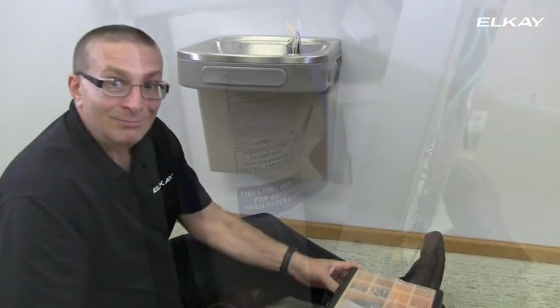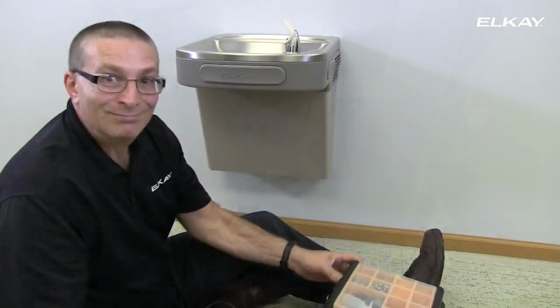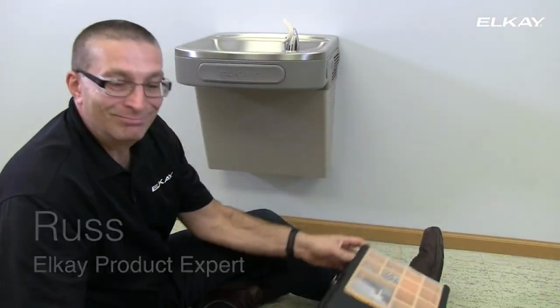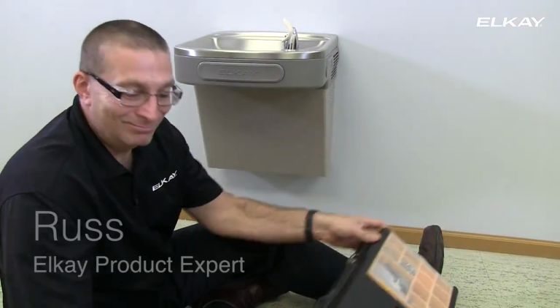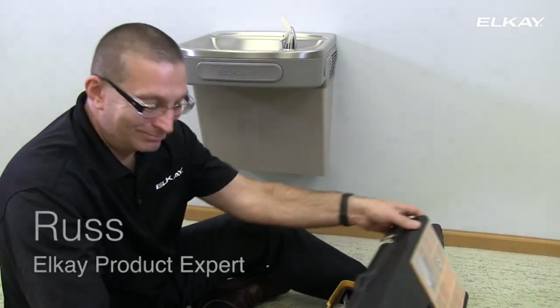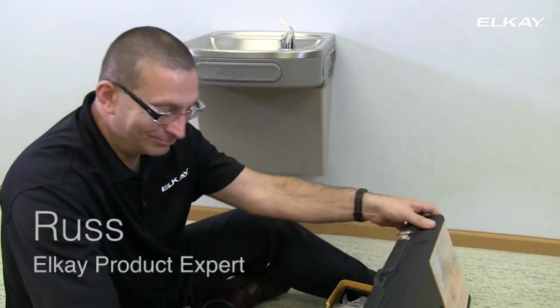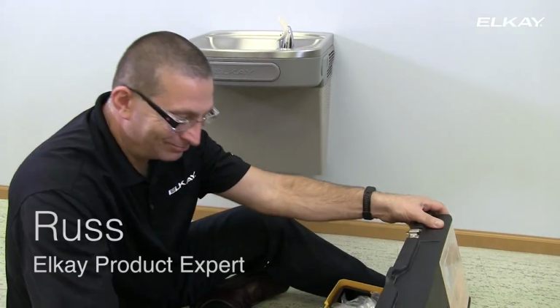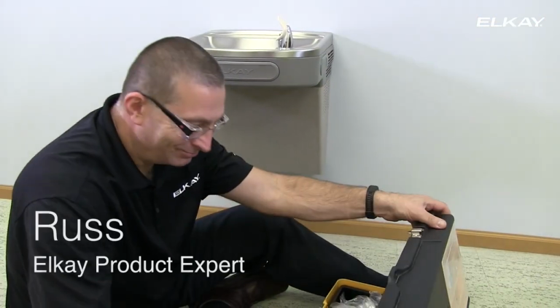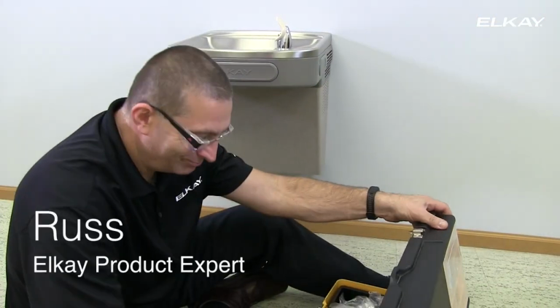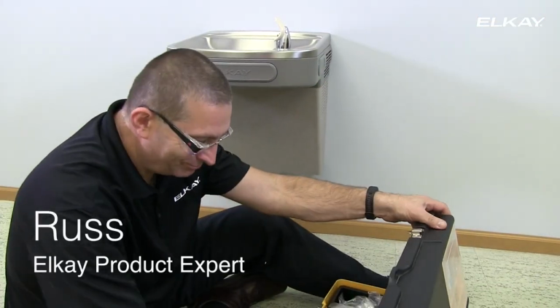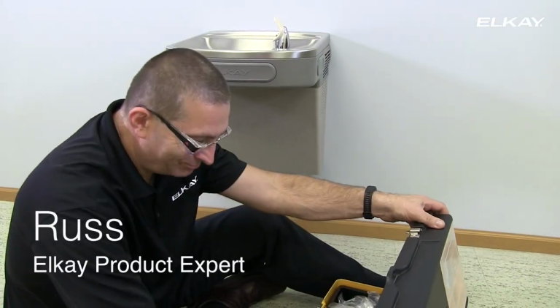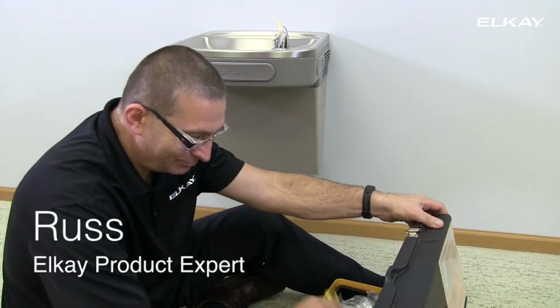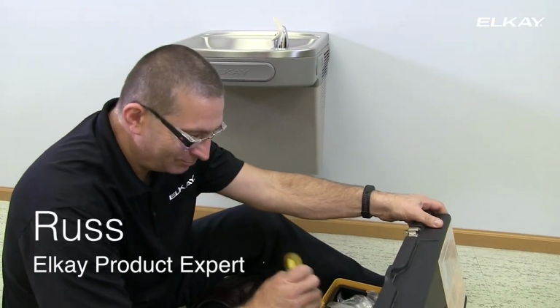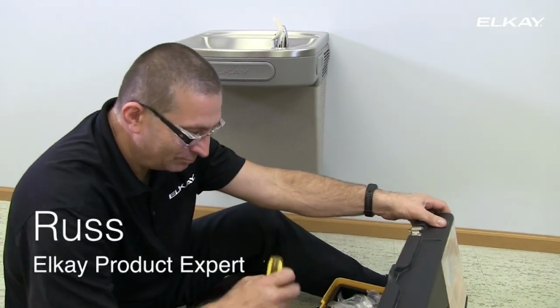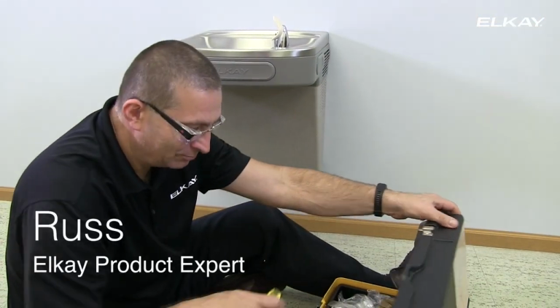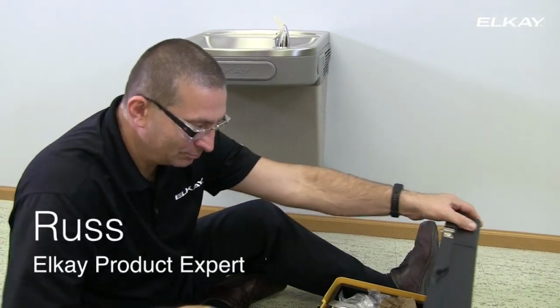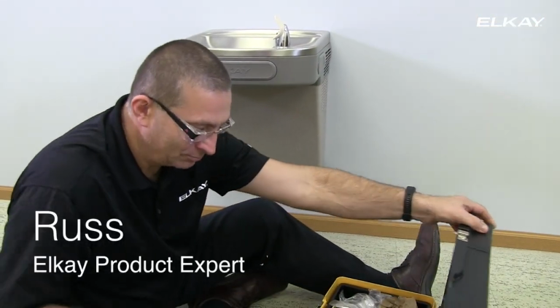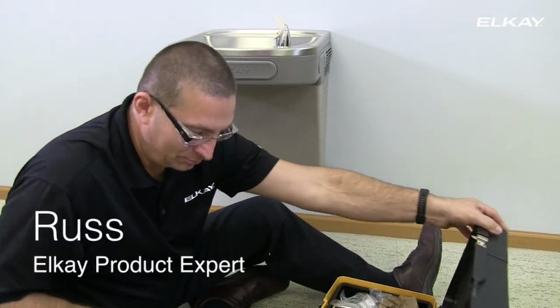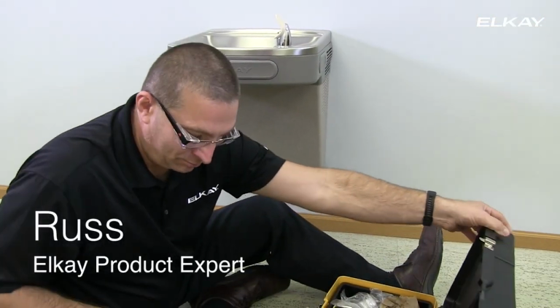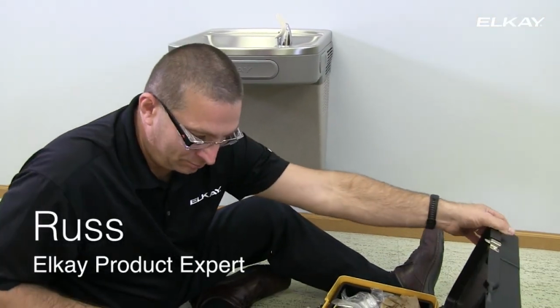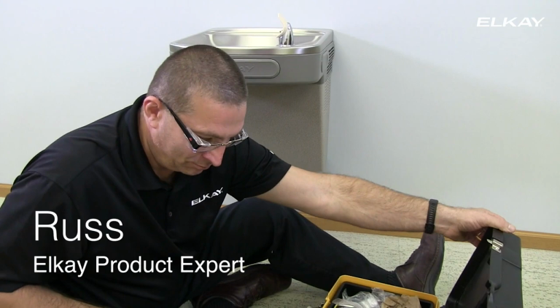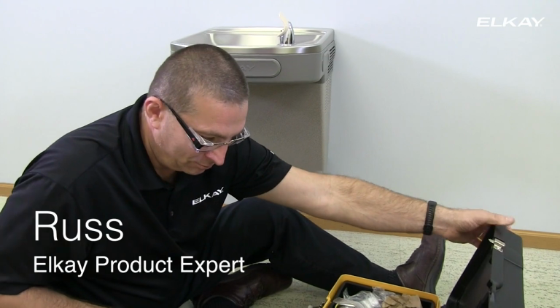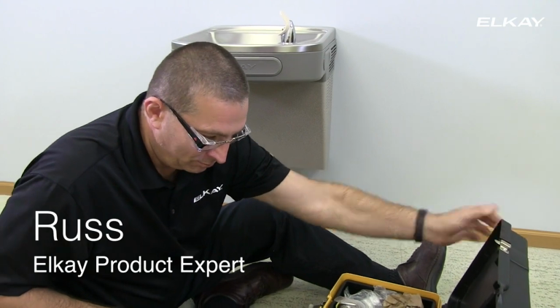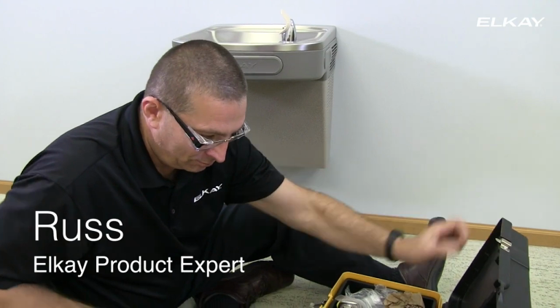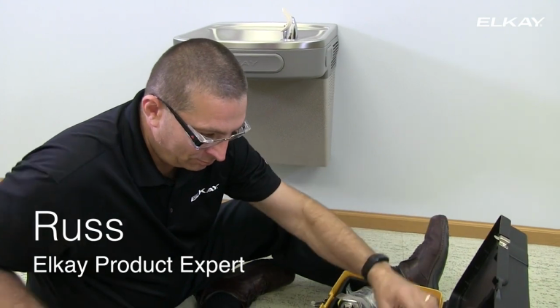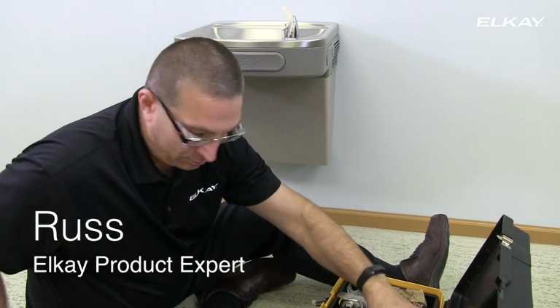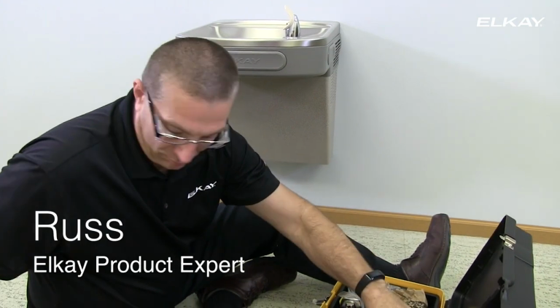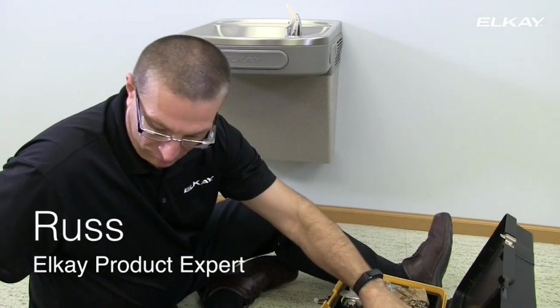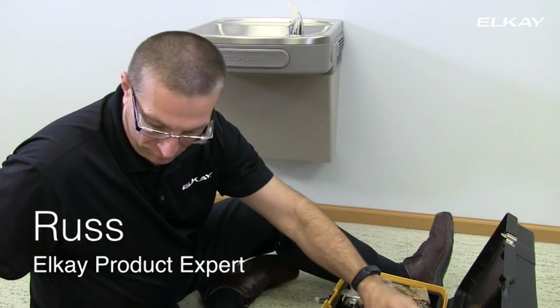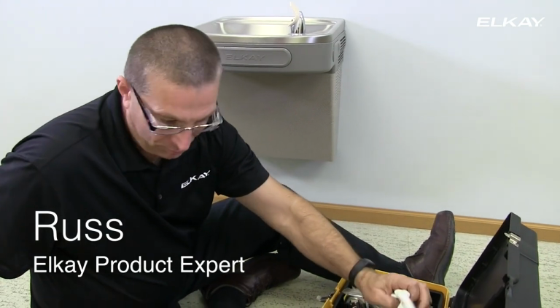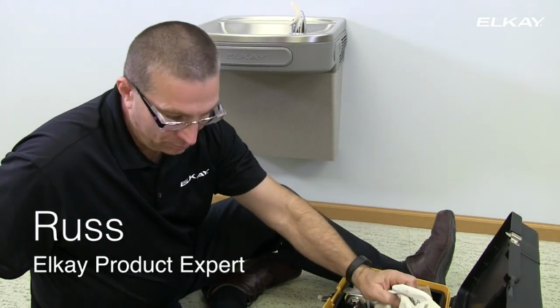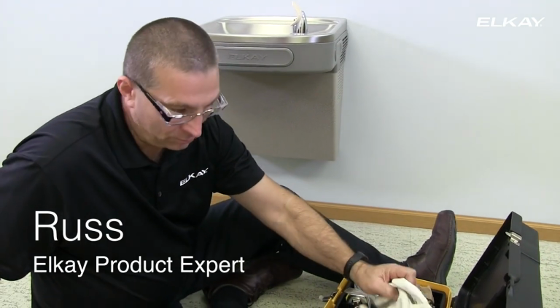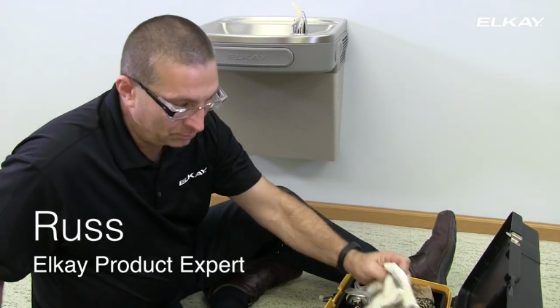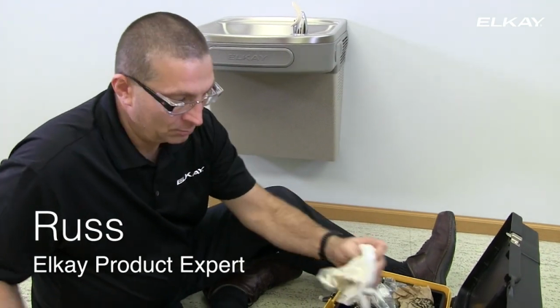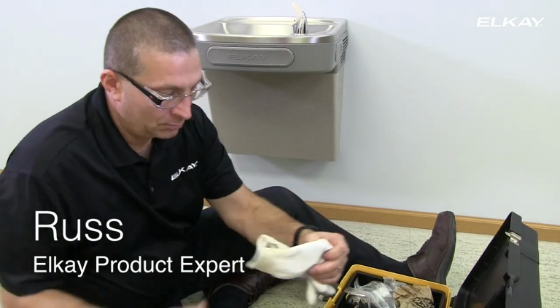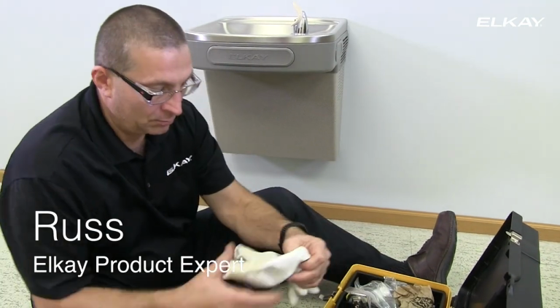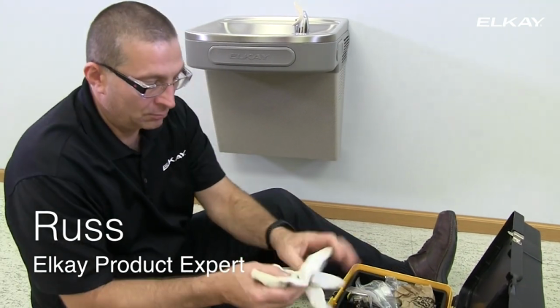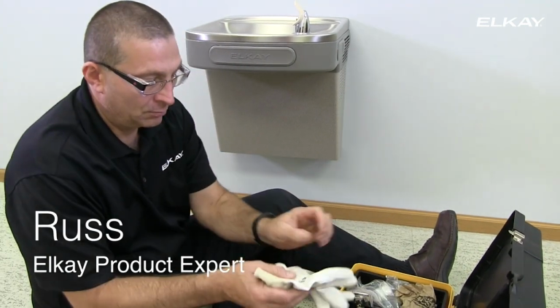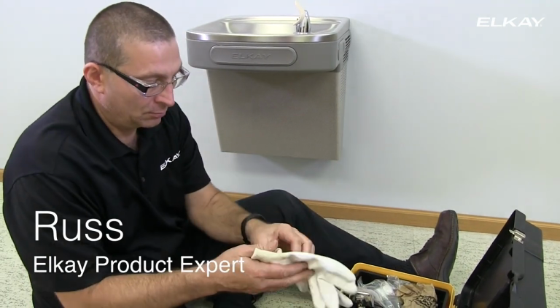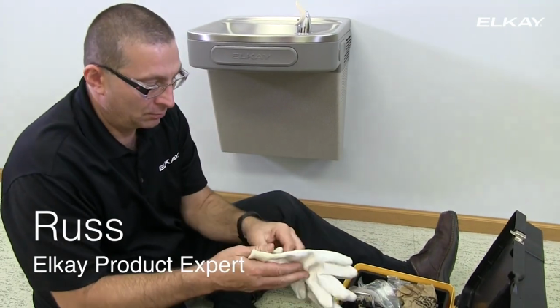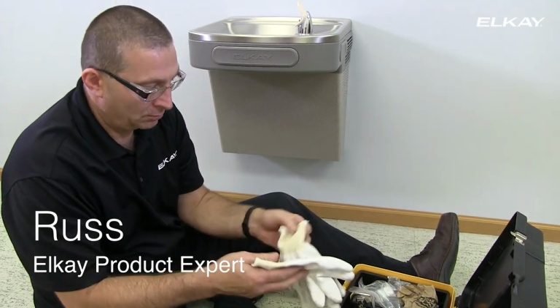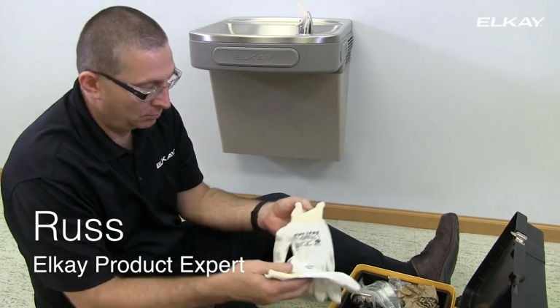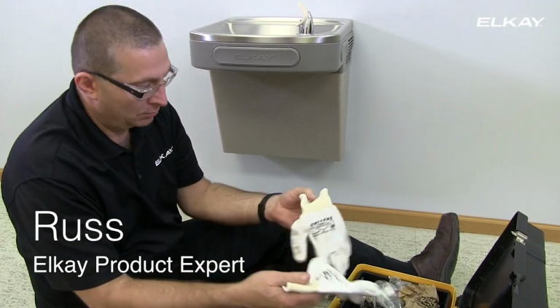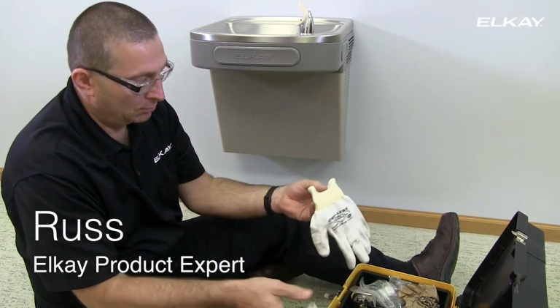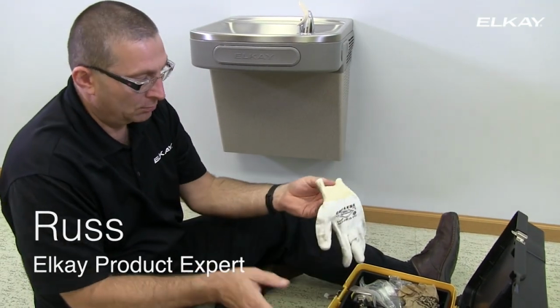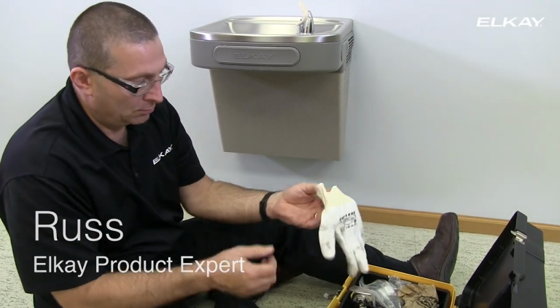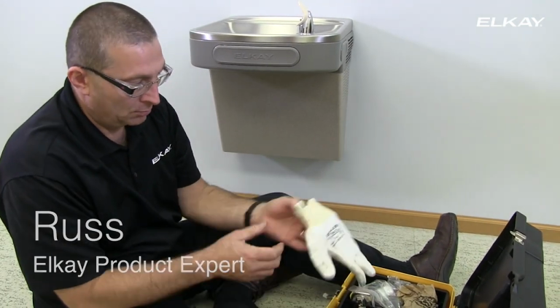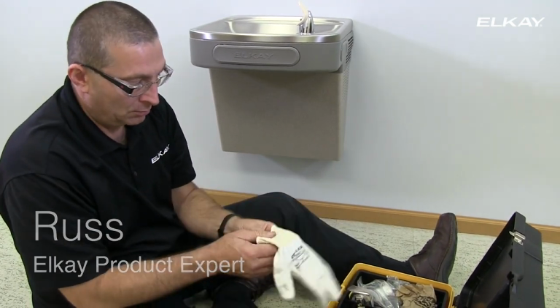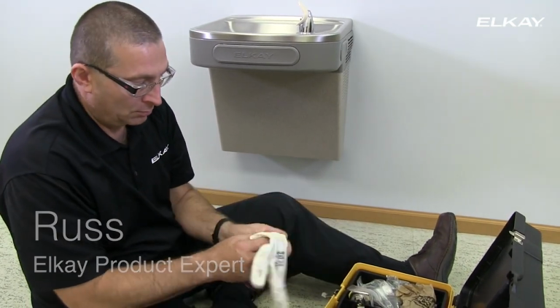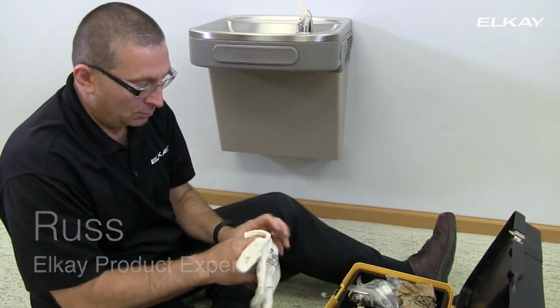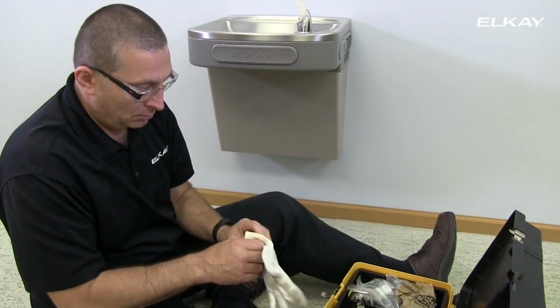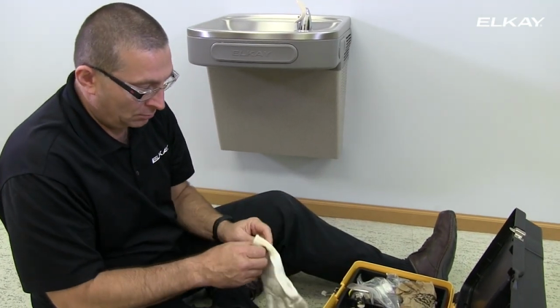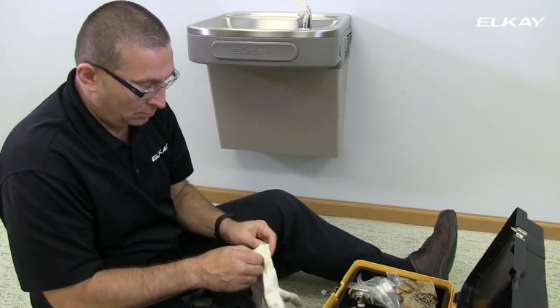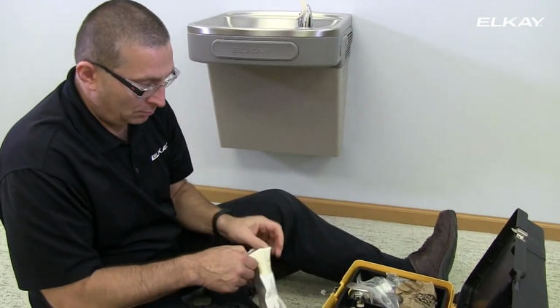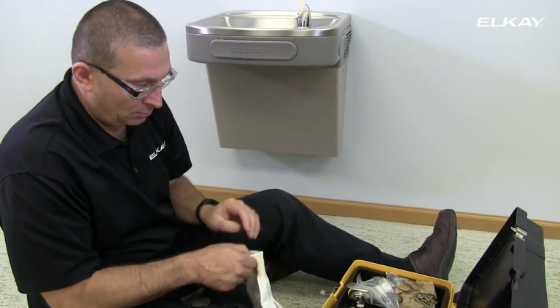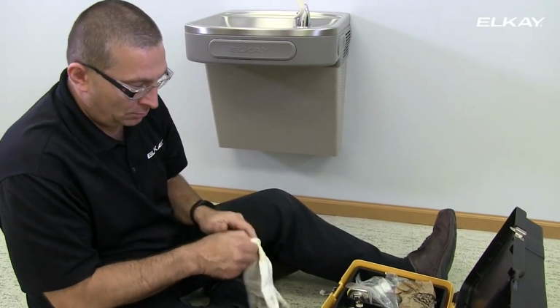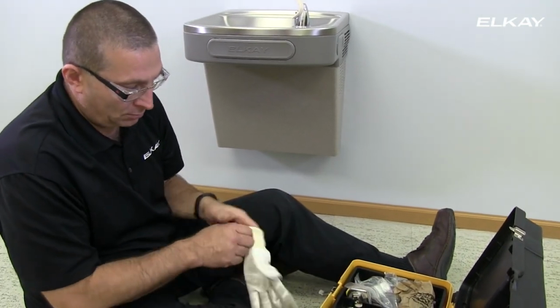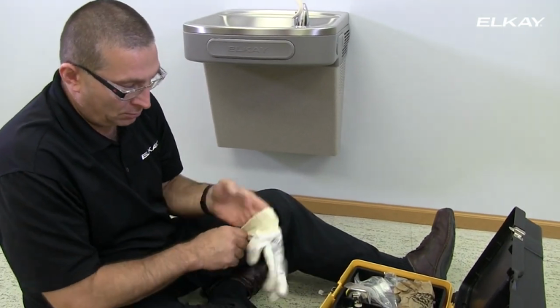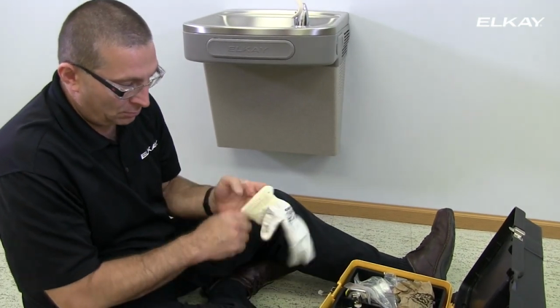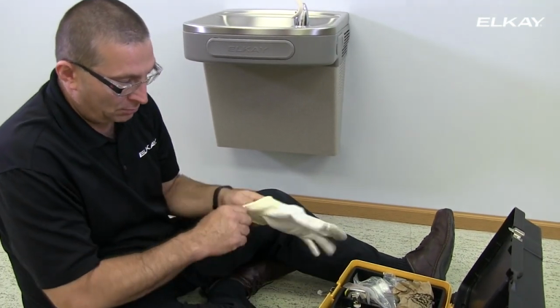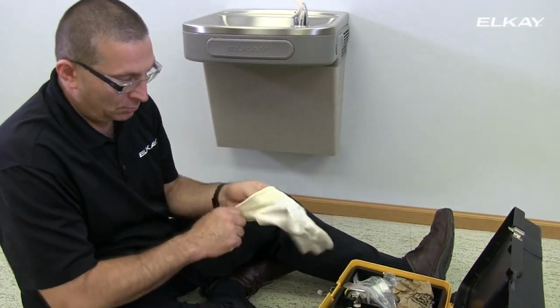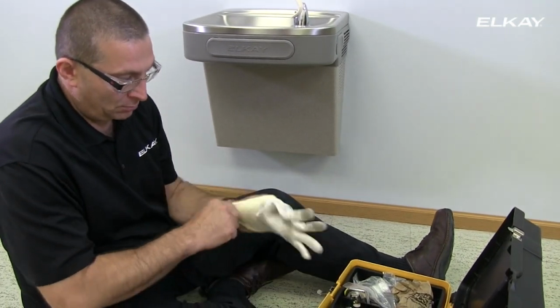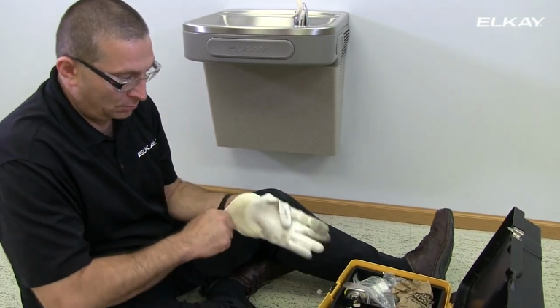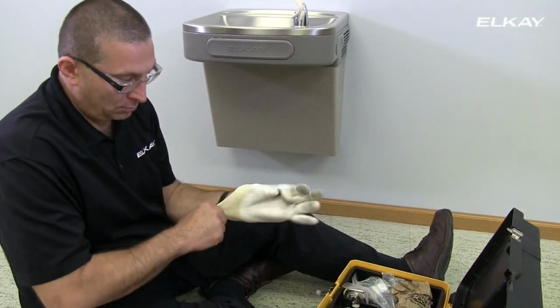LK product expert Russ Hansen will show you how to add a water filter to your LK Easy Water Cooler.